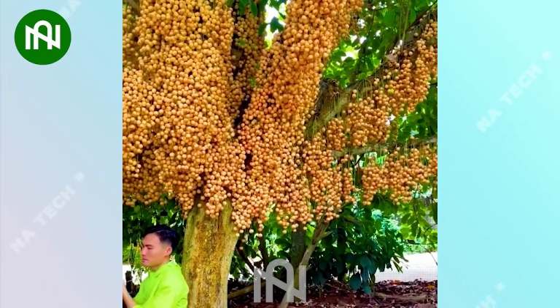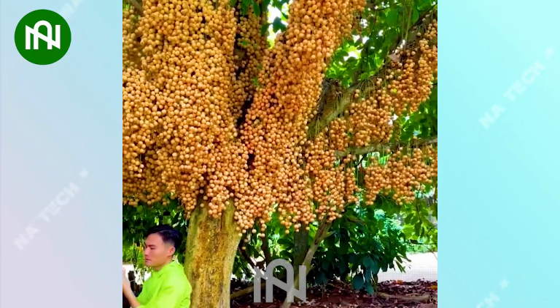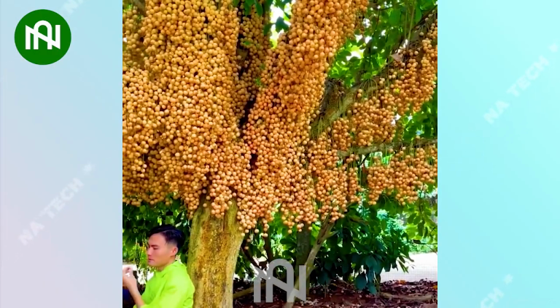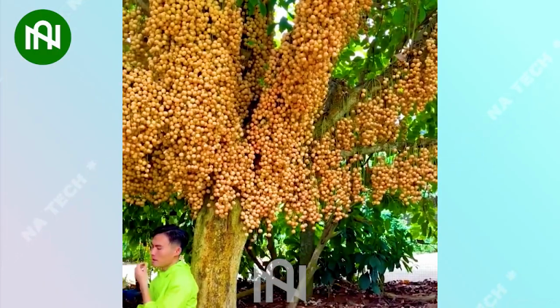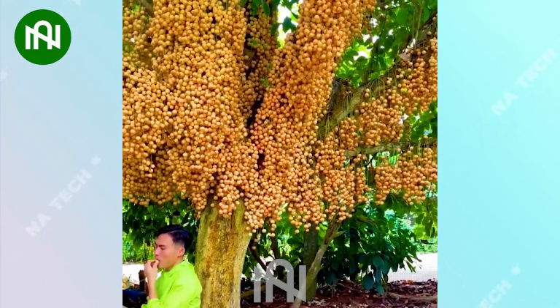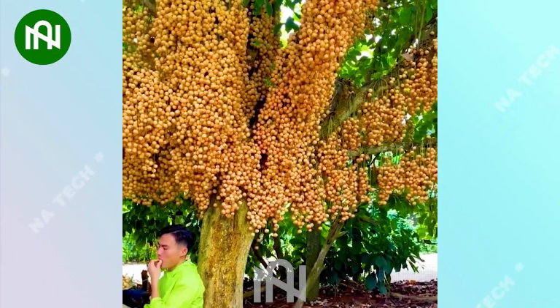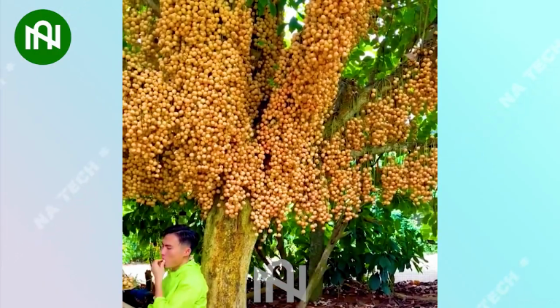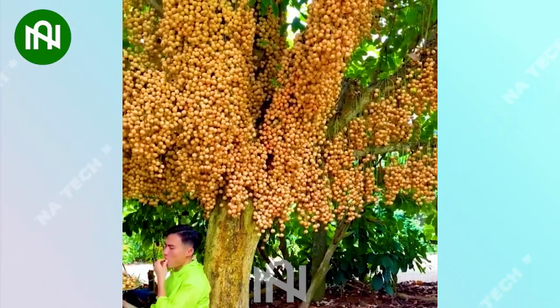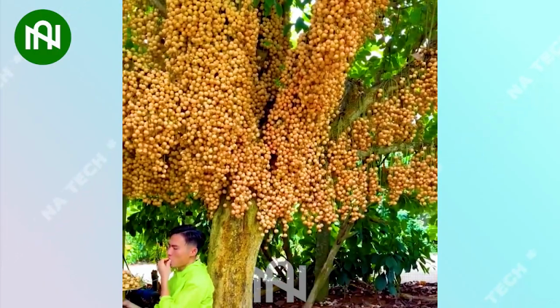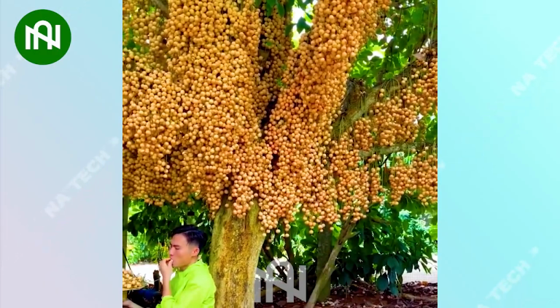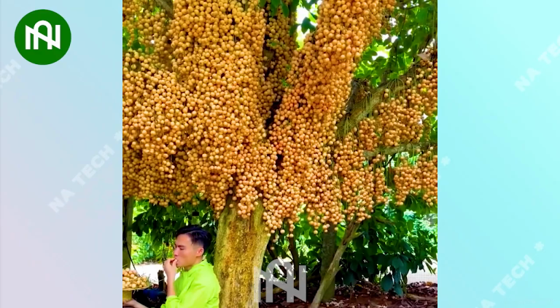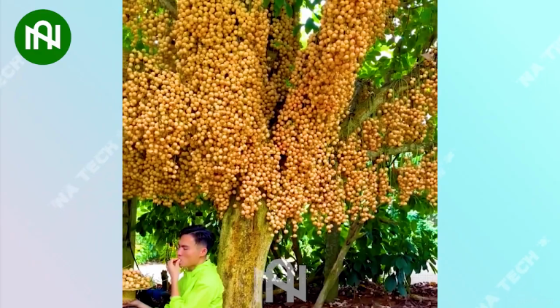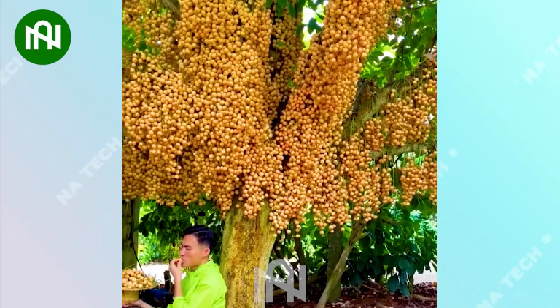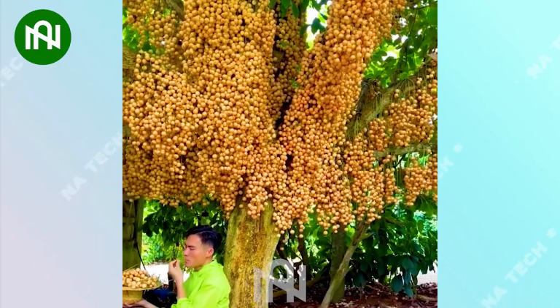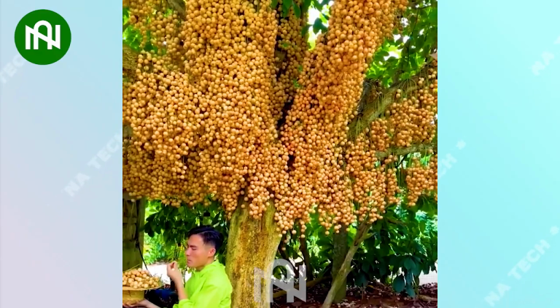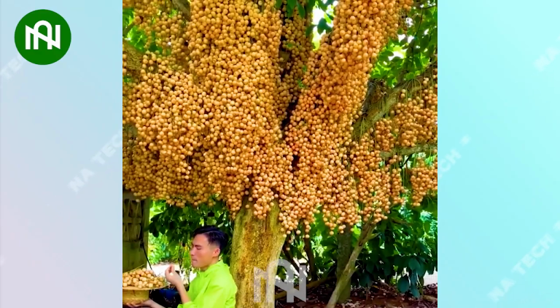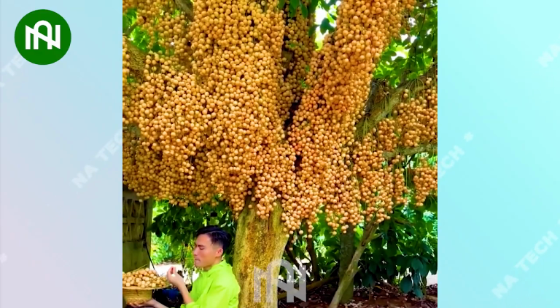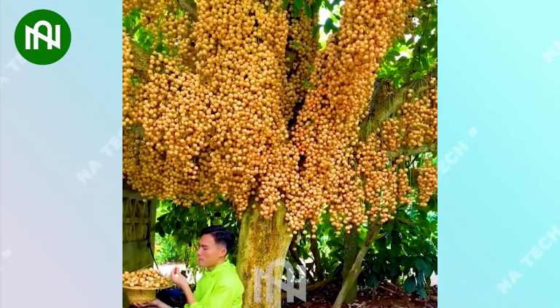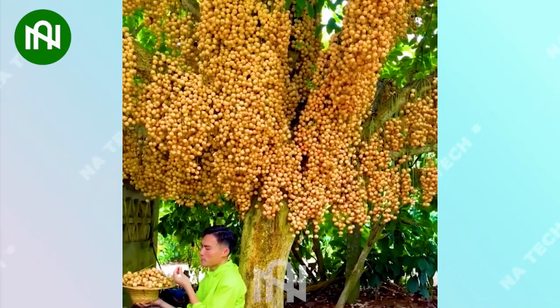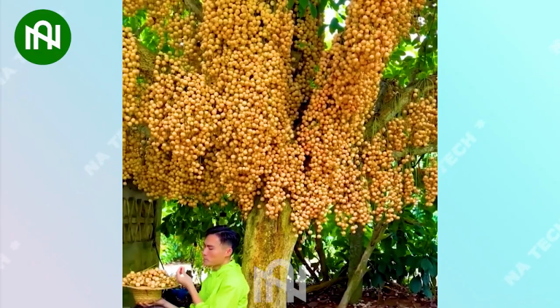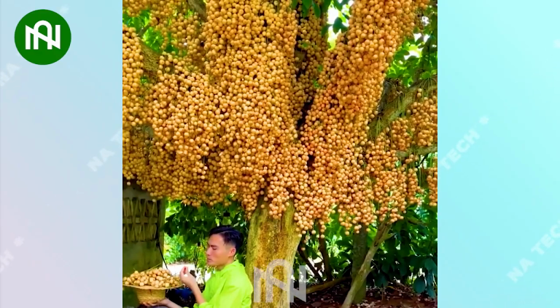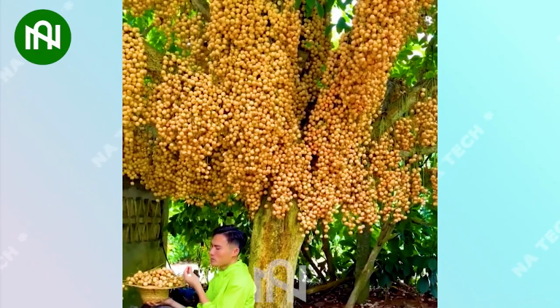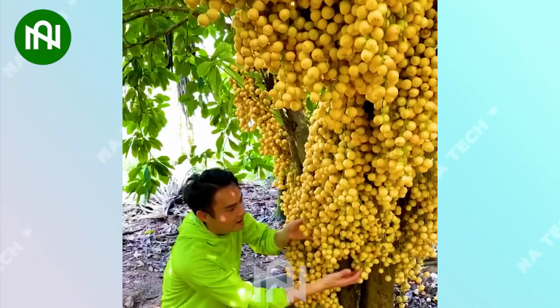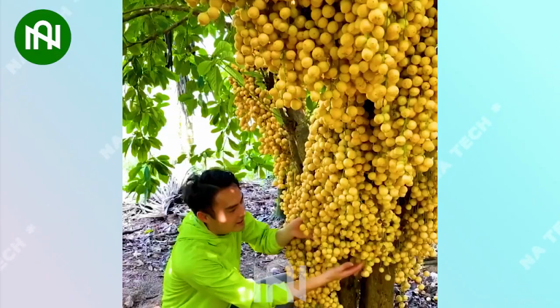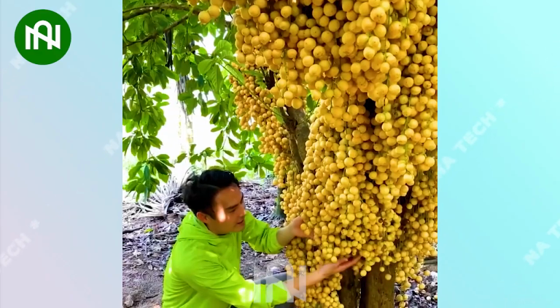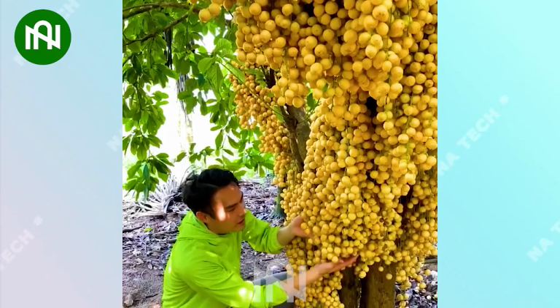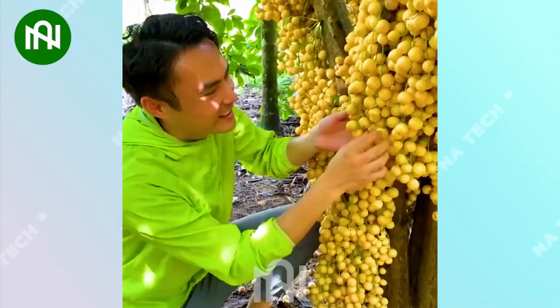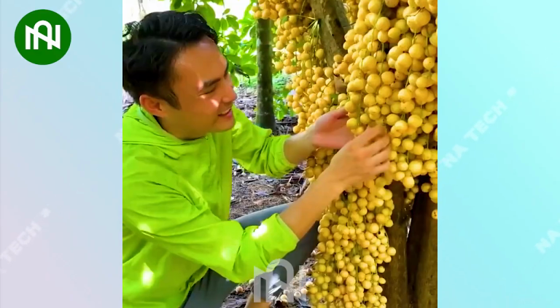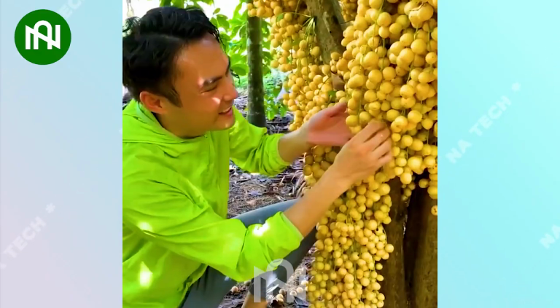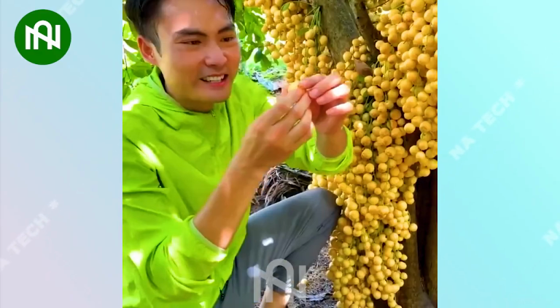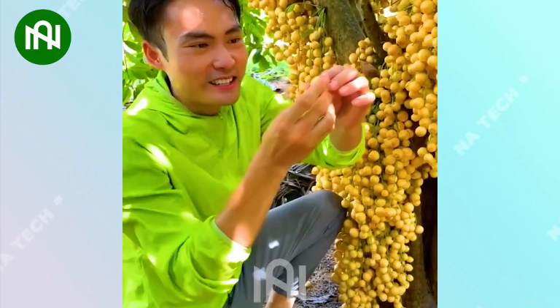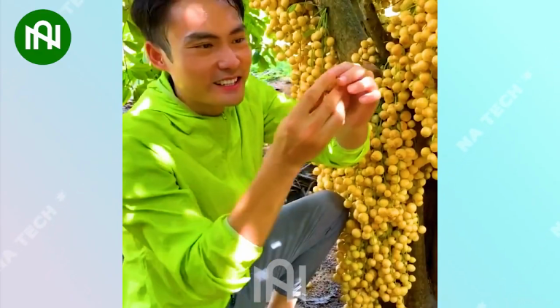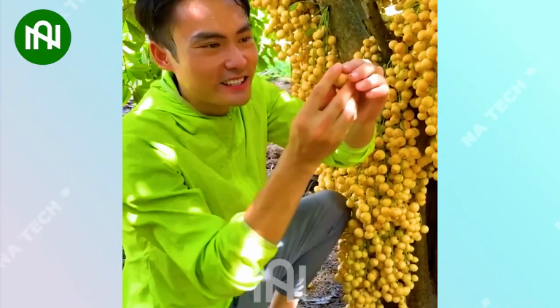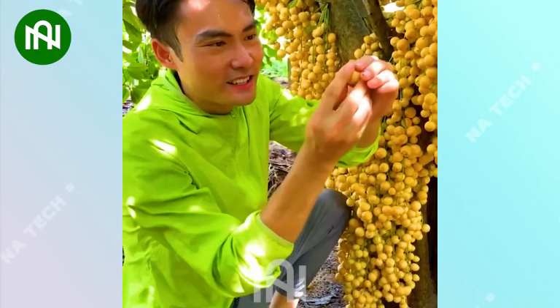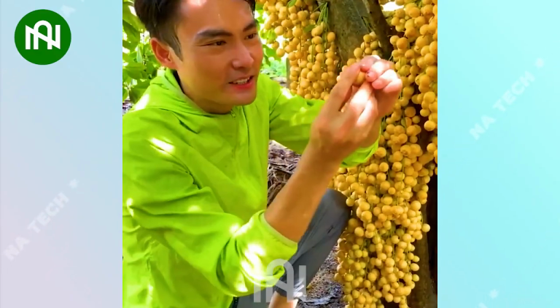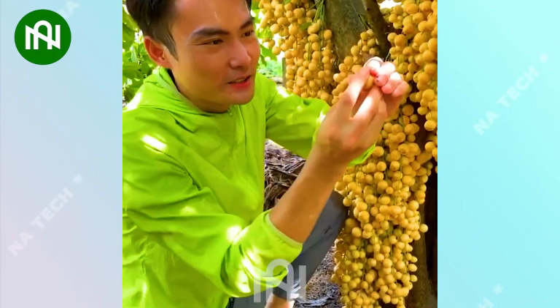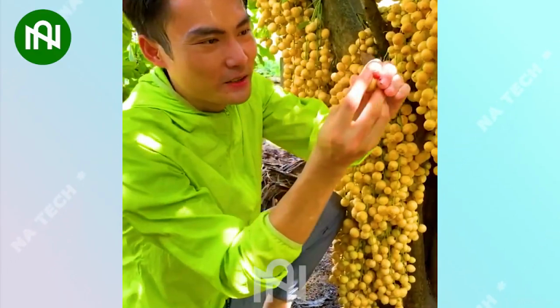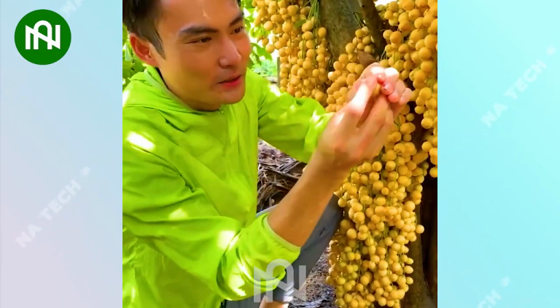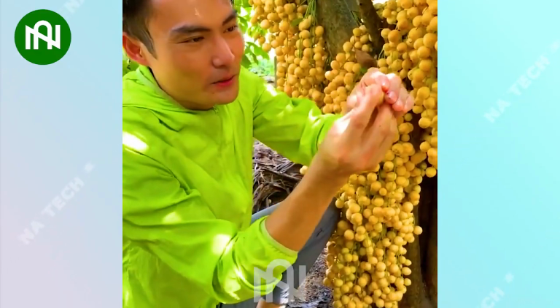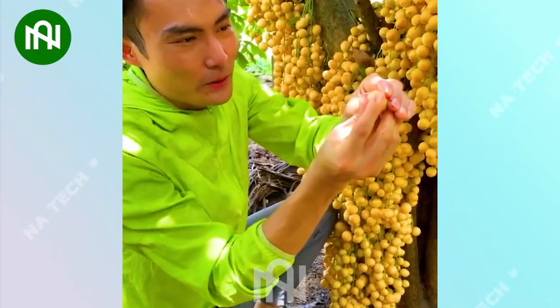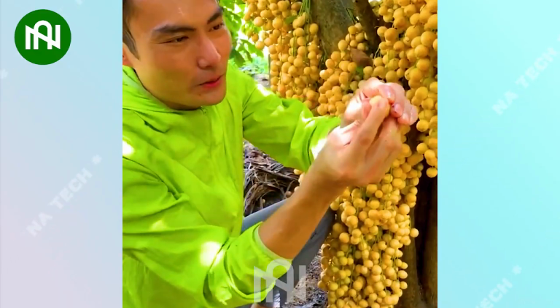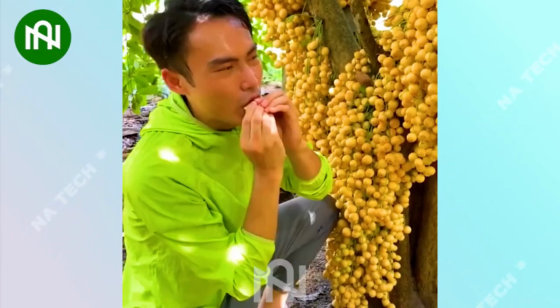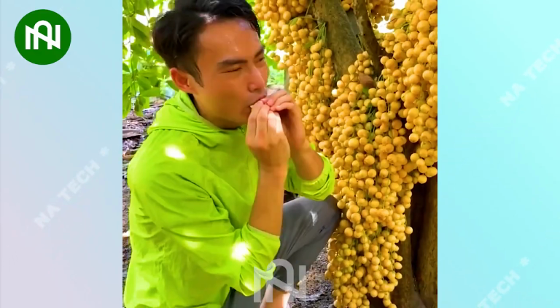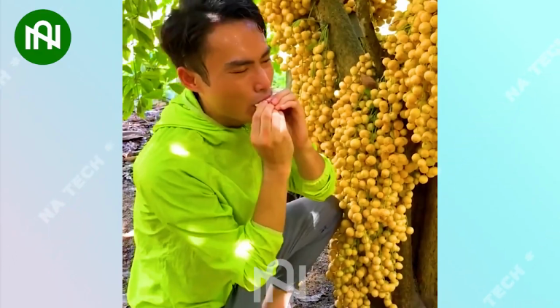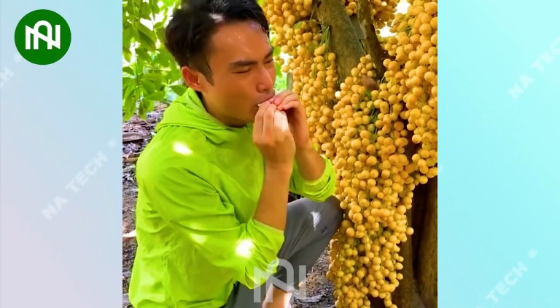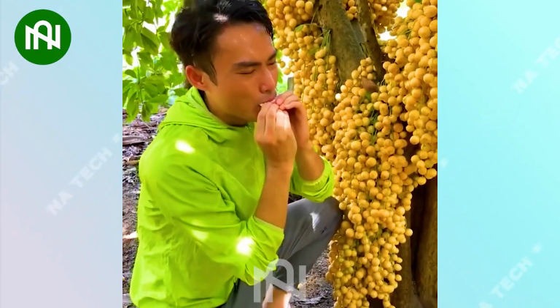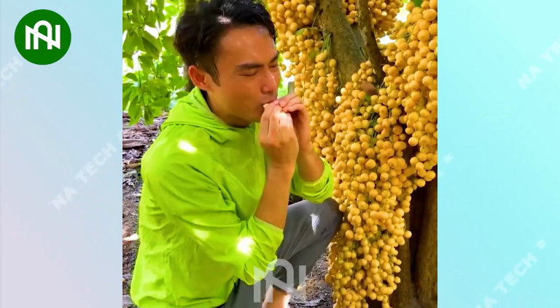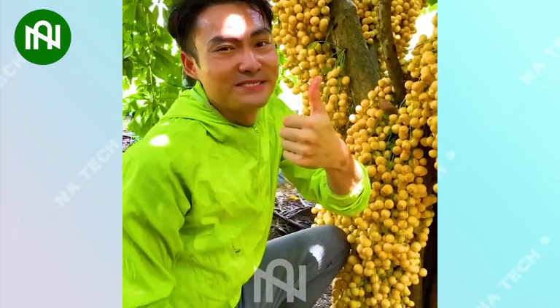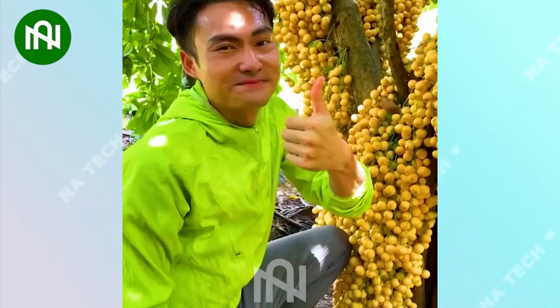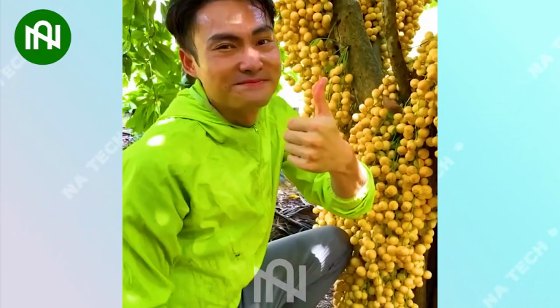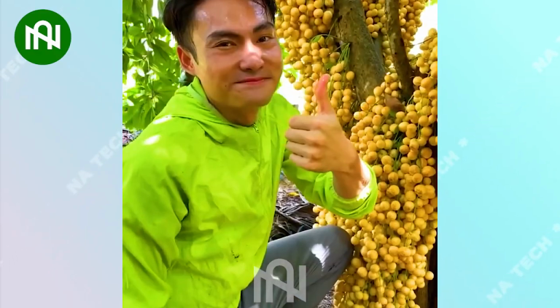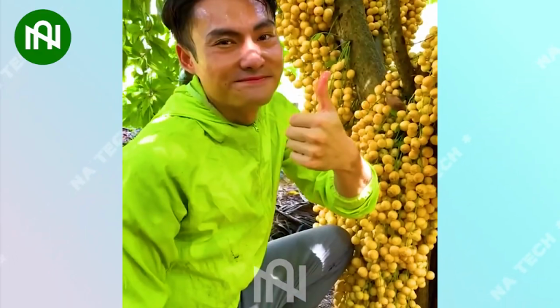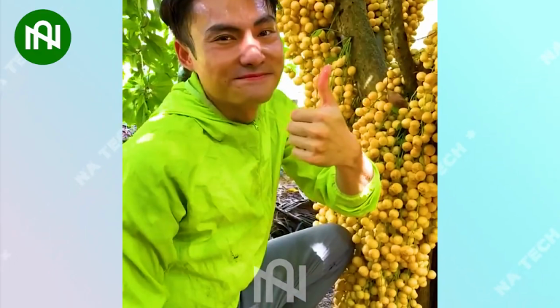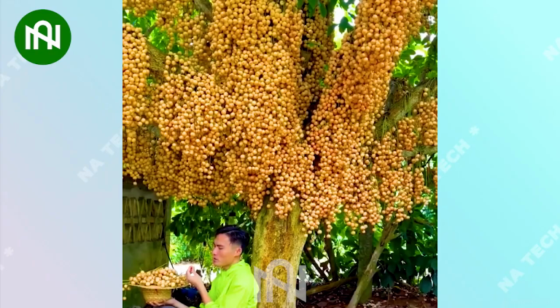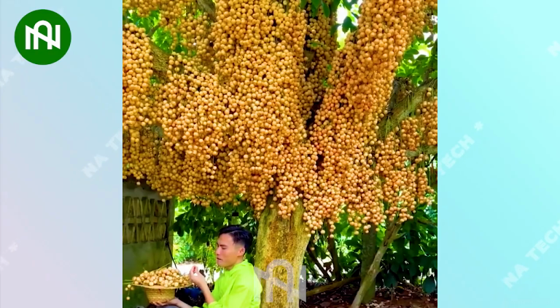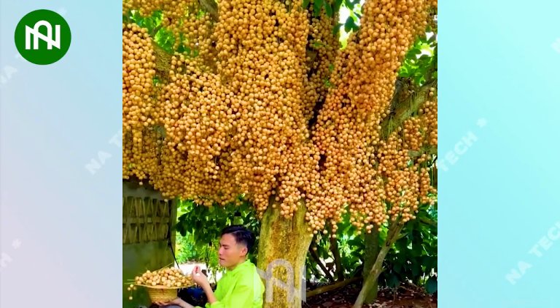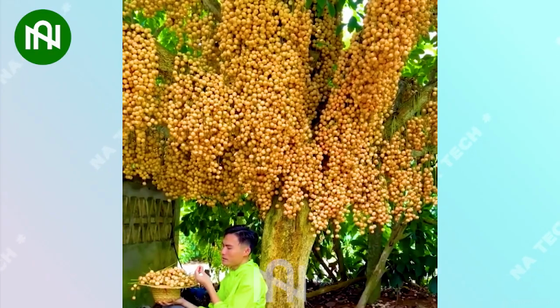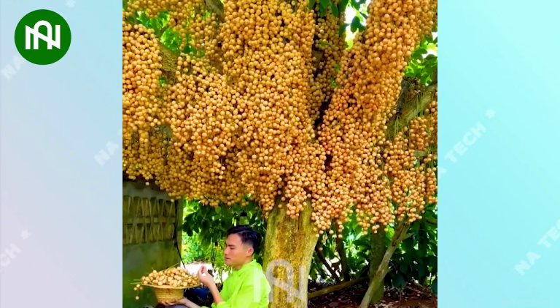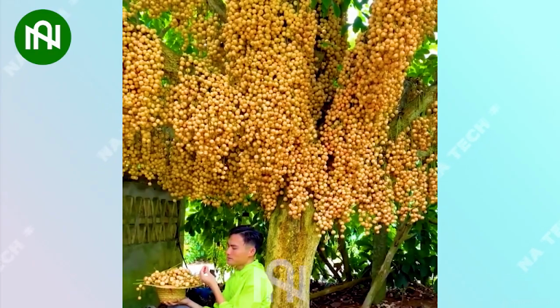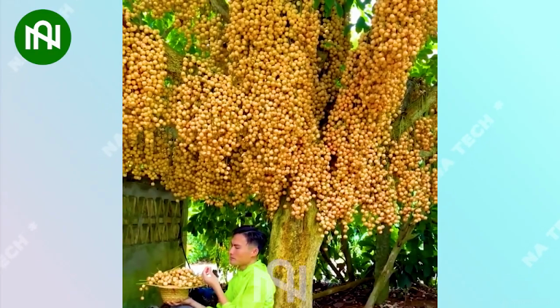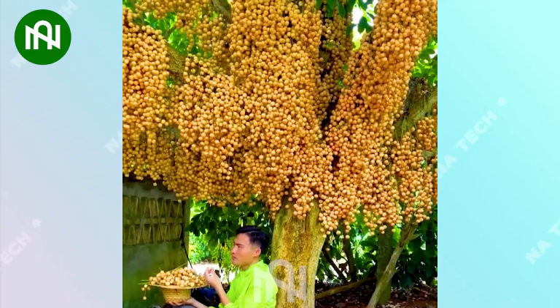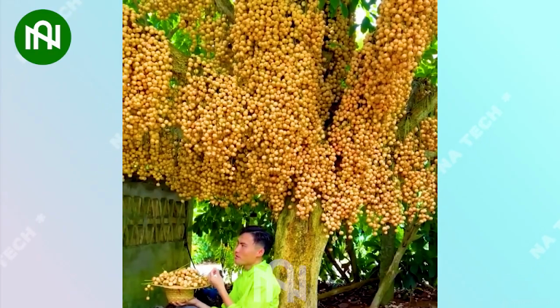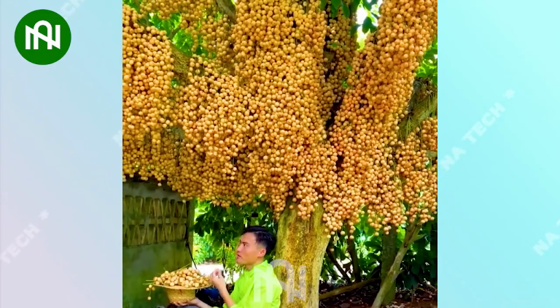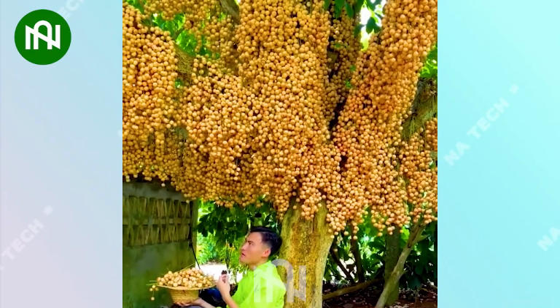I've never seen a tree bearing such fruit like that. Do you know the name of that fruit? Leave a comment below if you know its name.